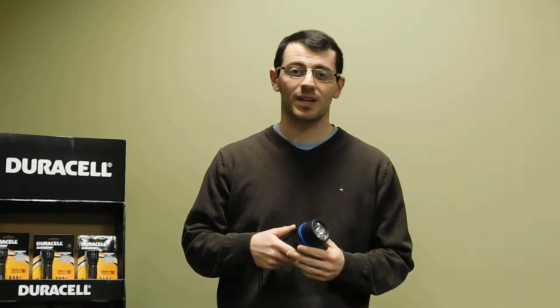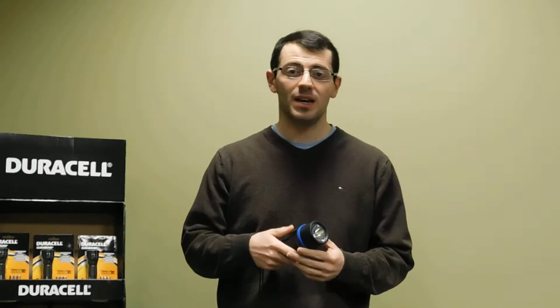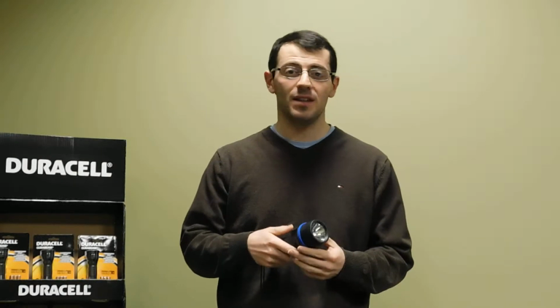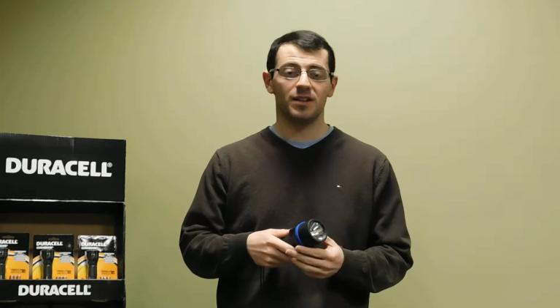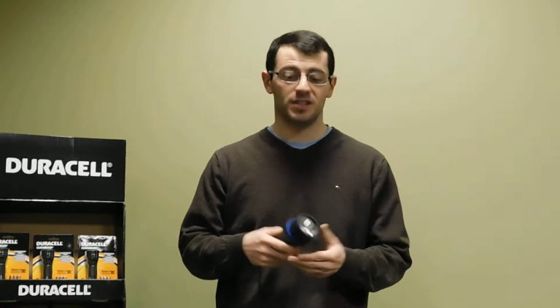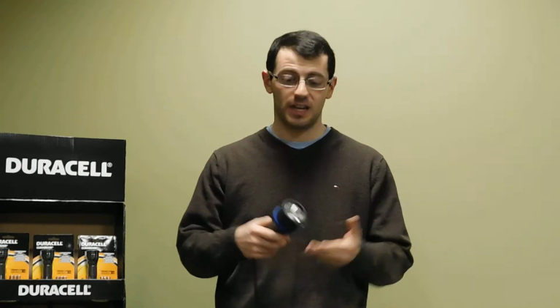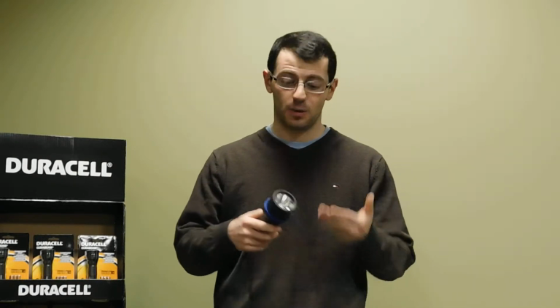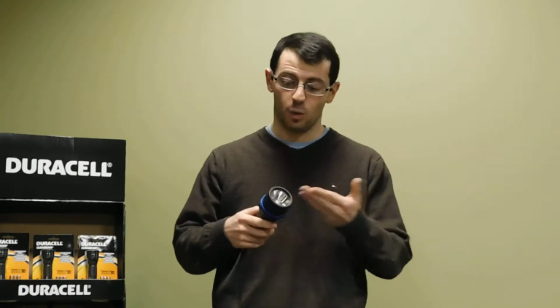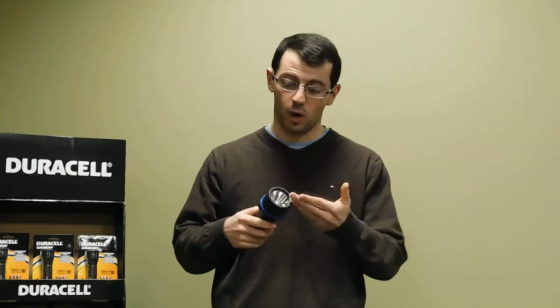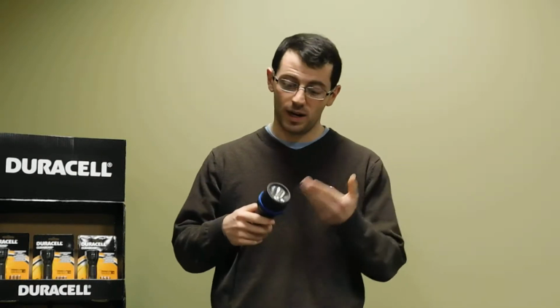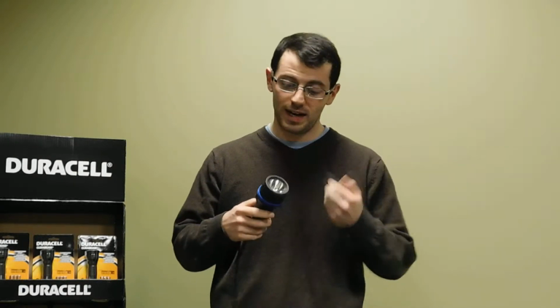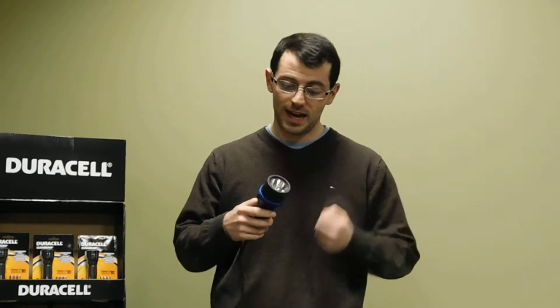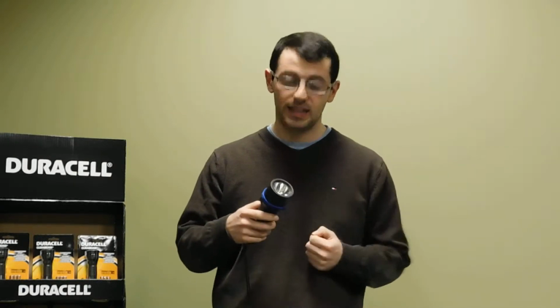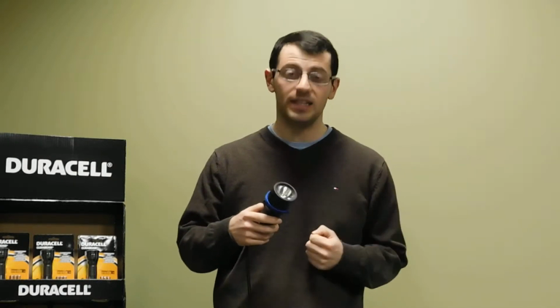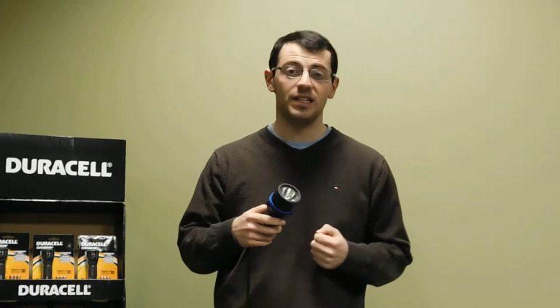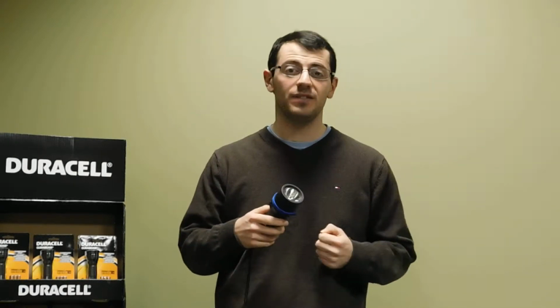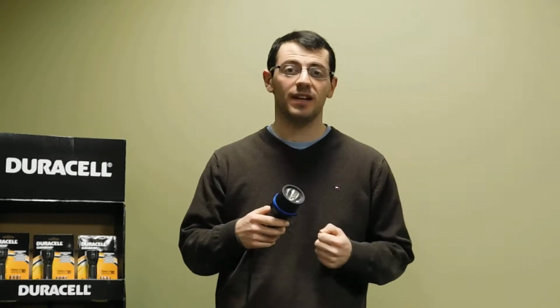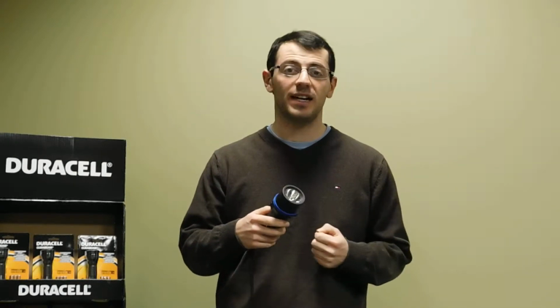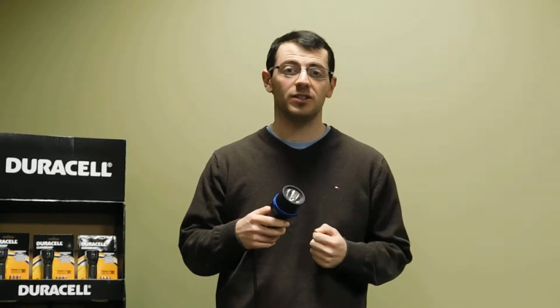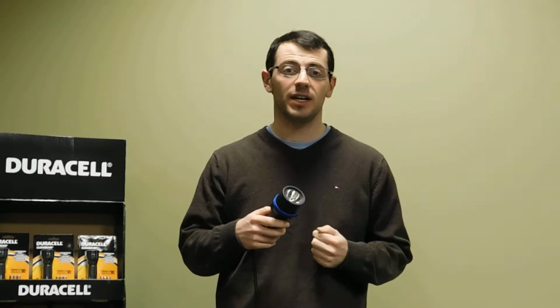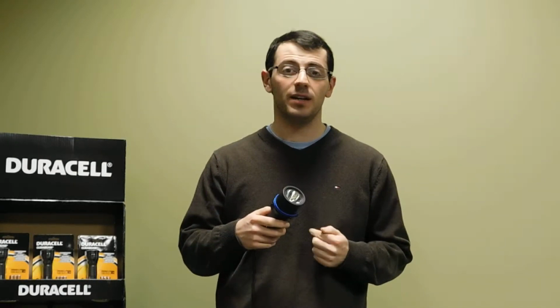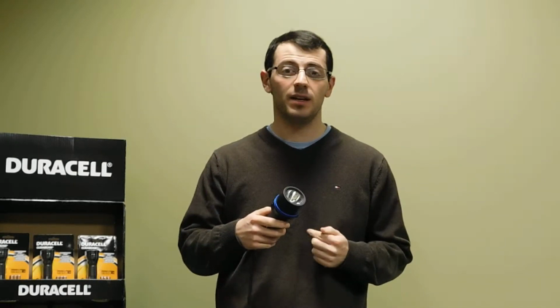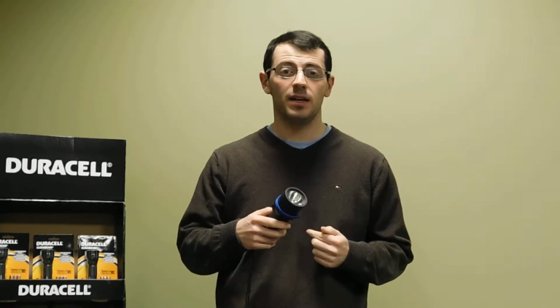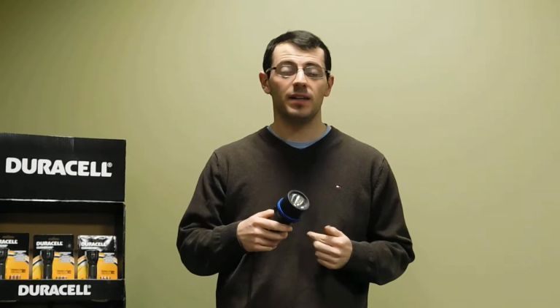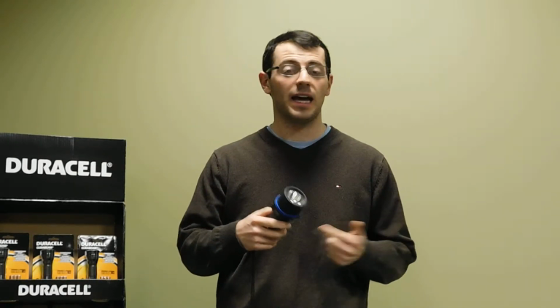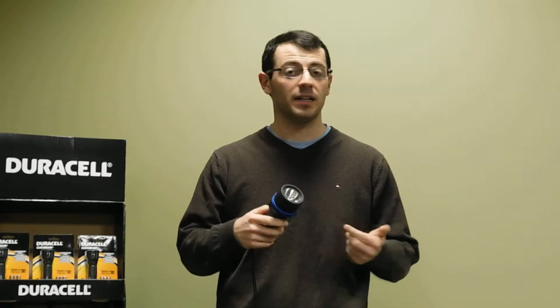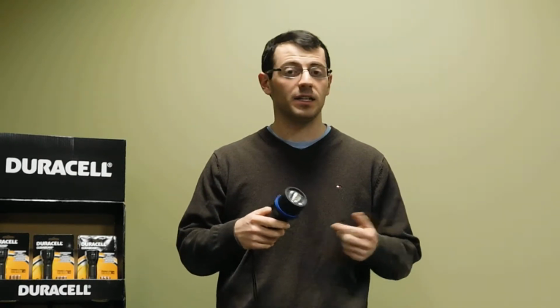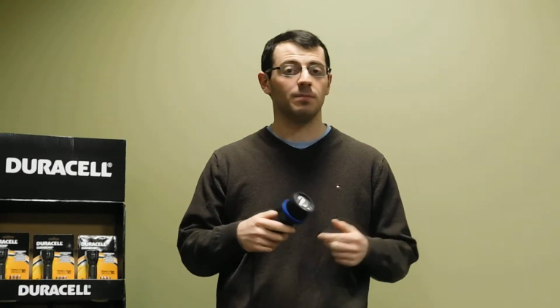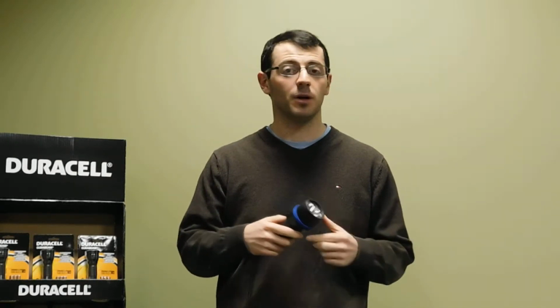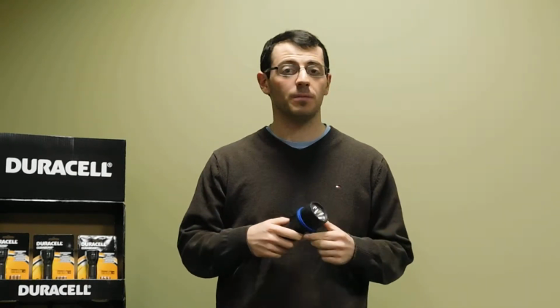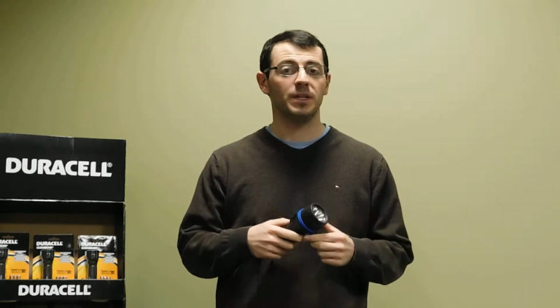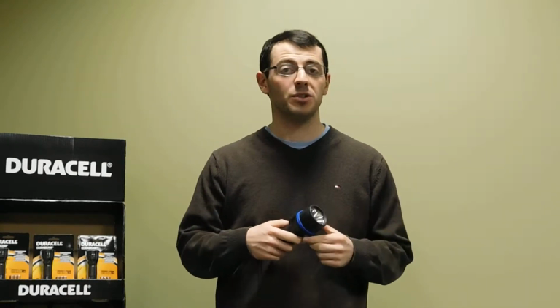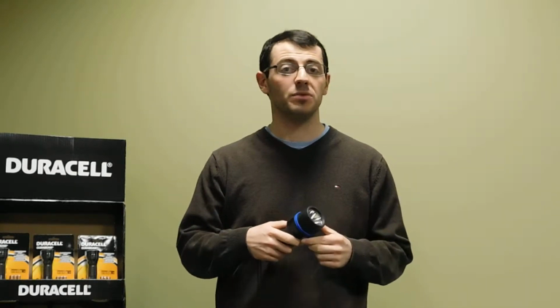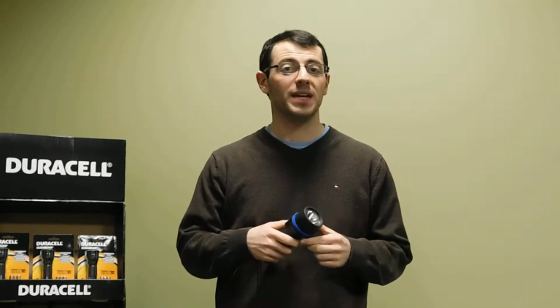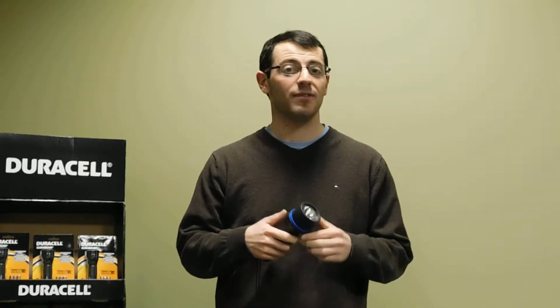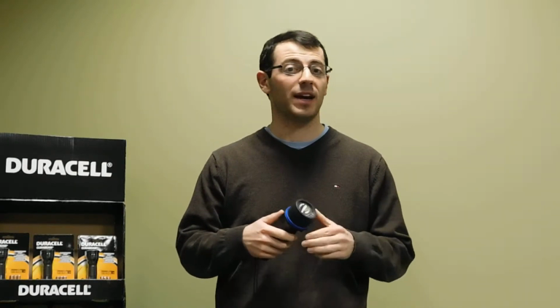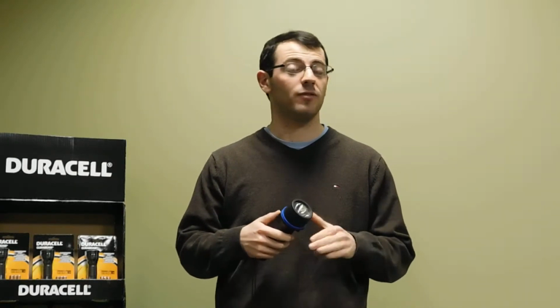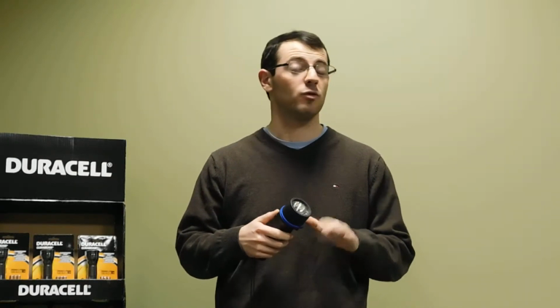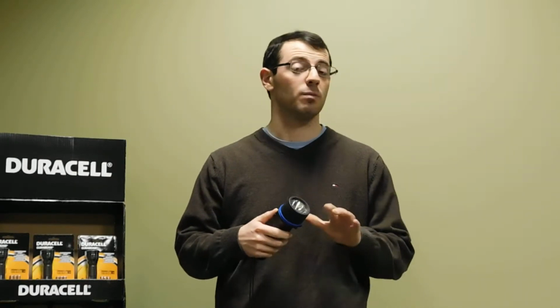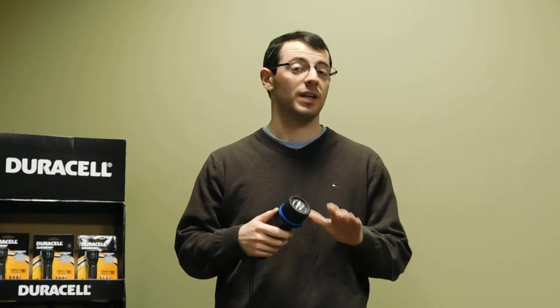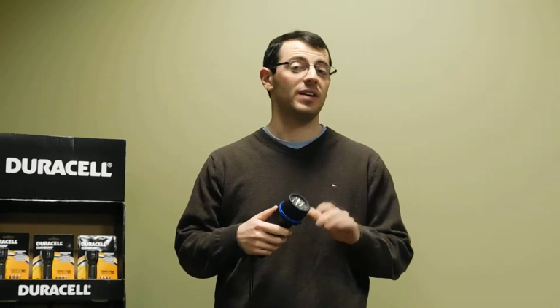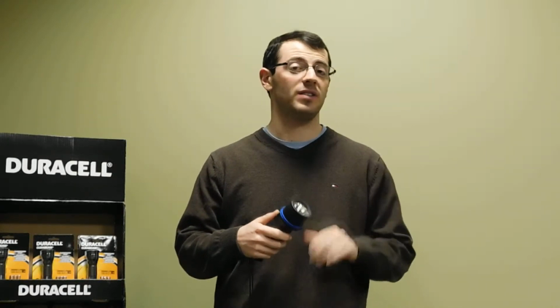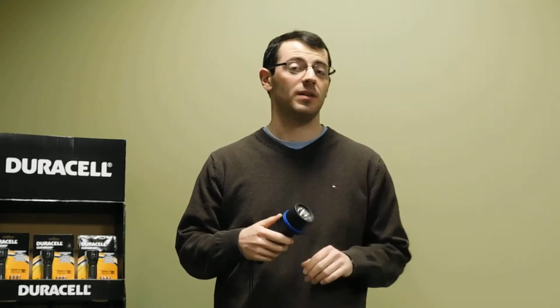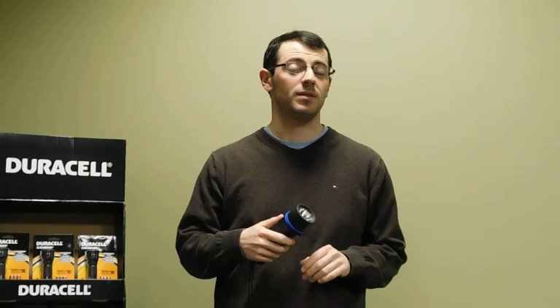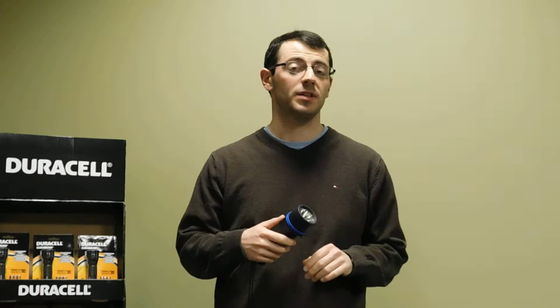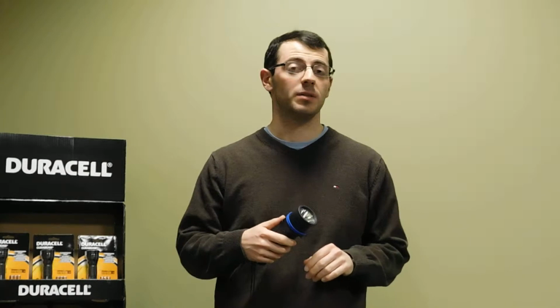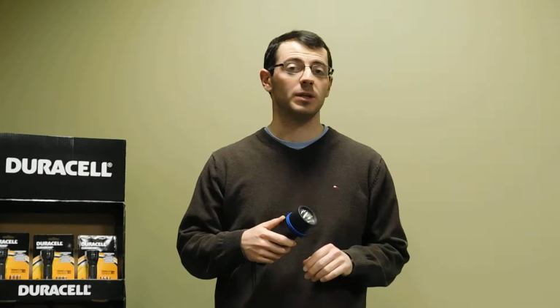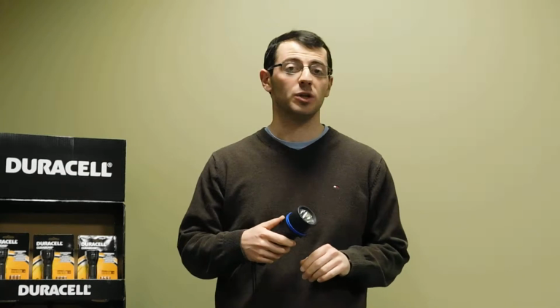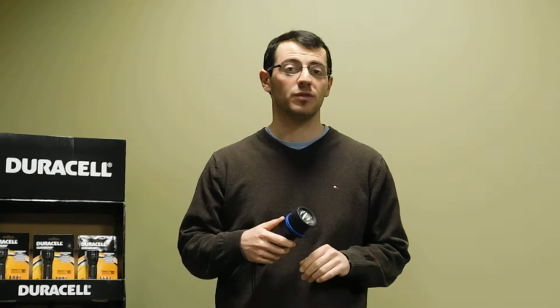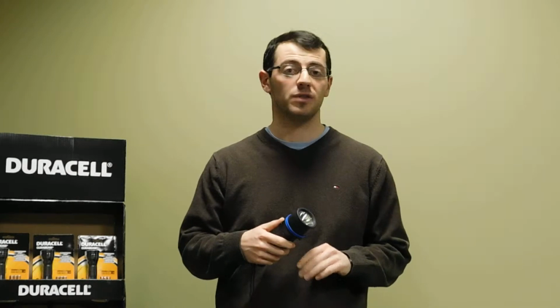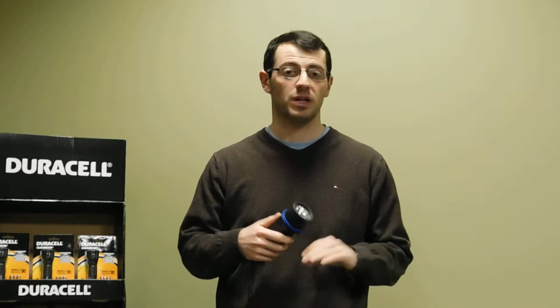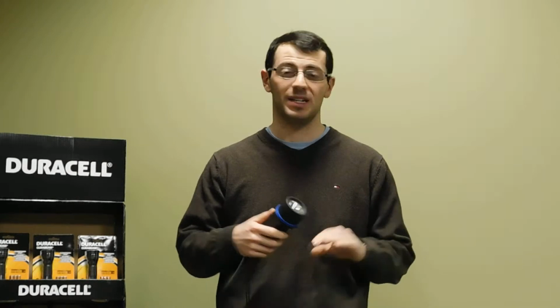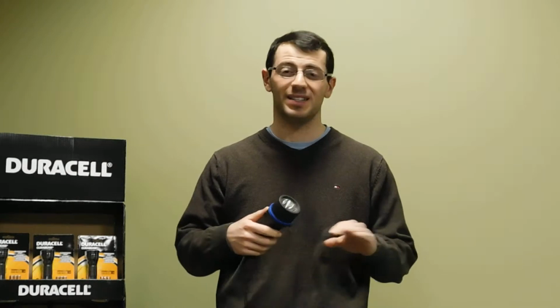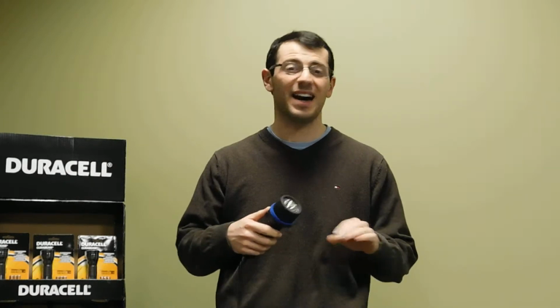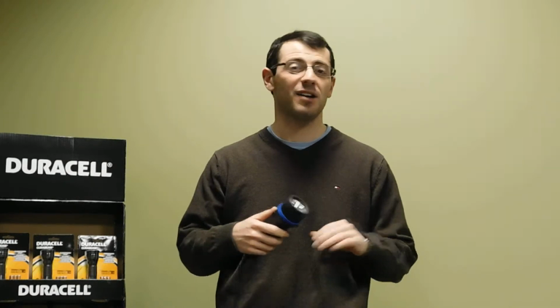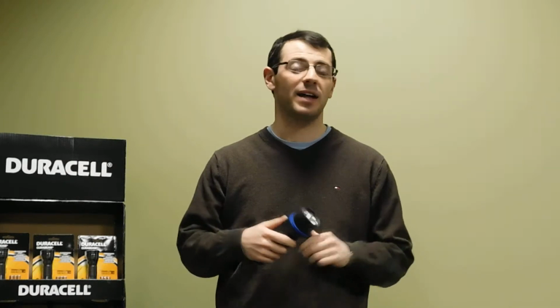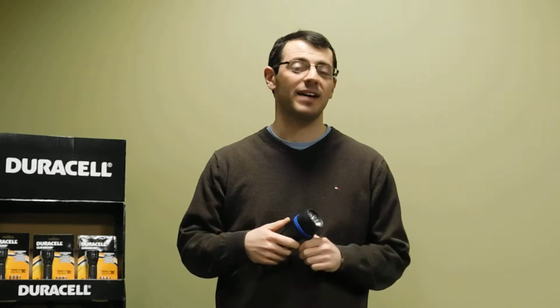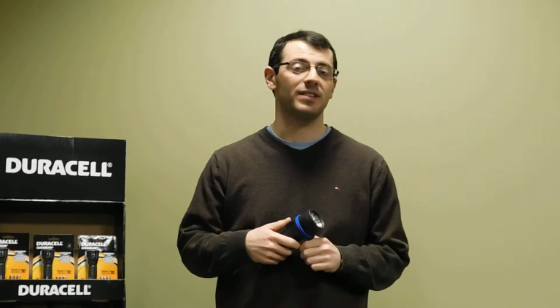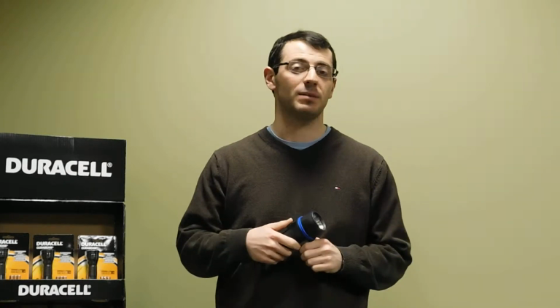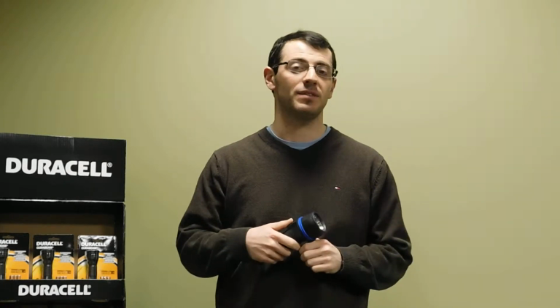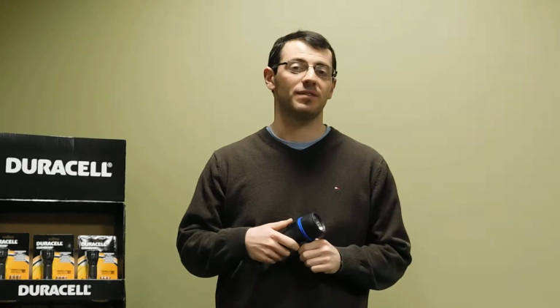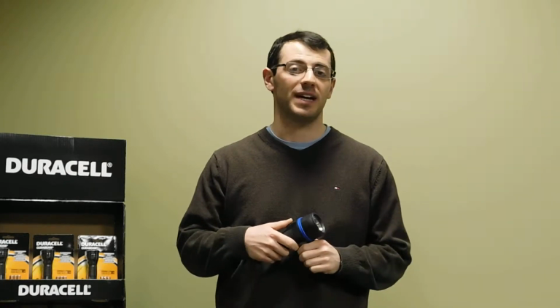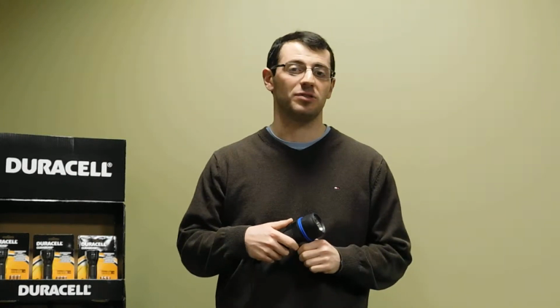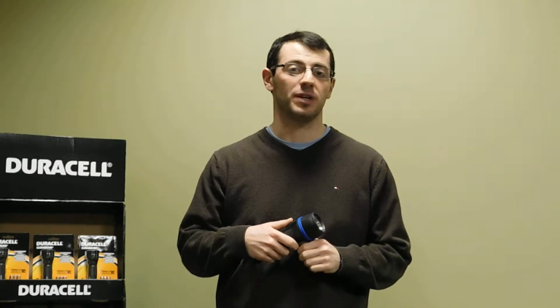This is a one LED flashlight. The LED bulb means you never have to replace it. It's going to be good for the entire lifetime of the flashlight.